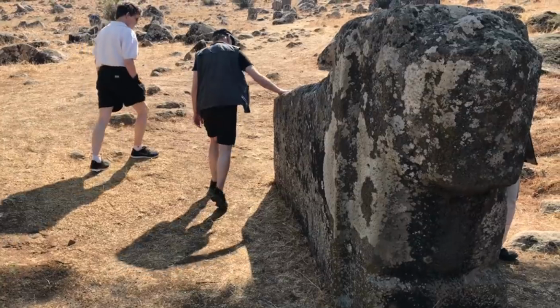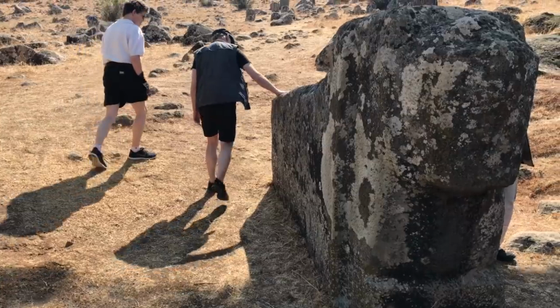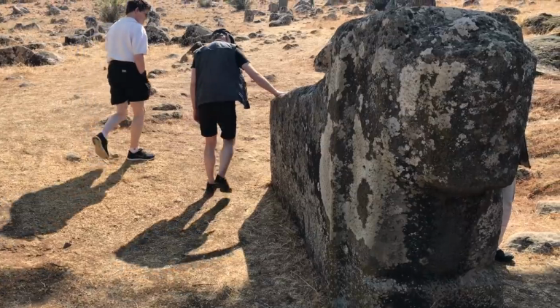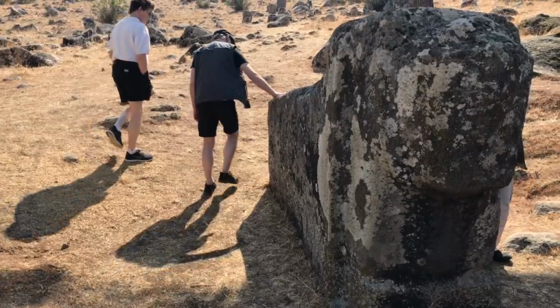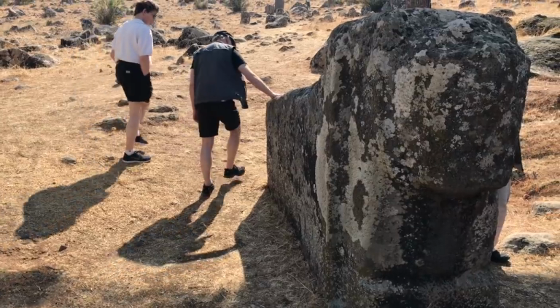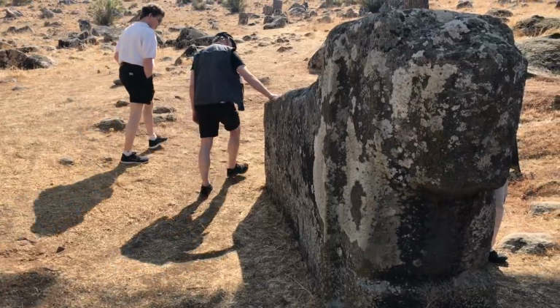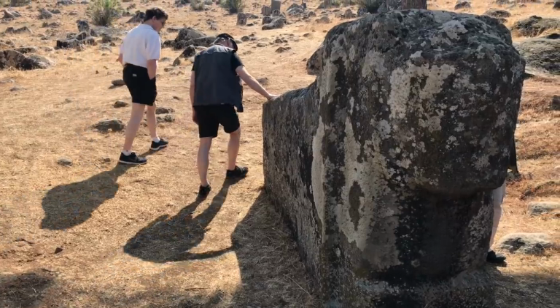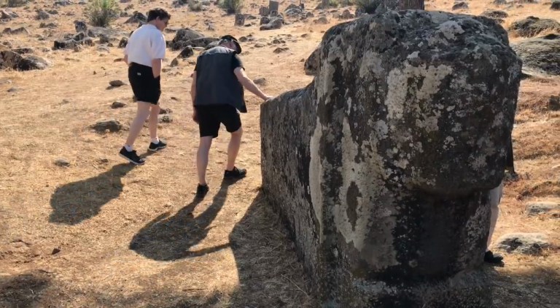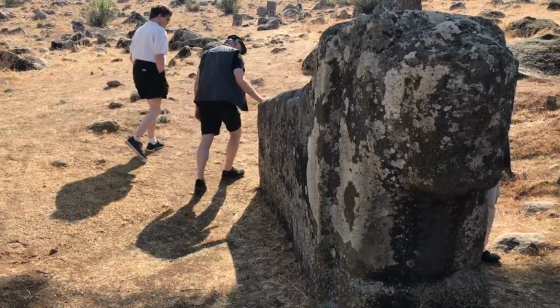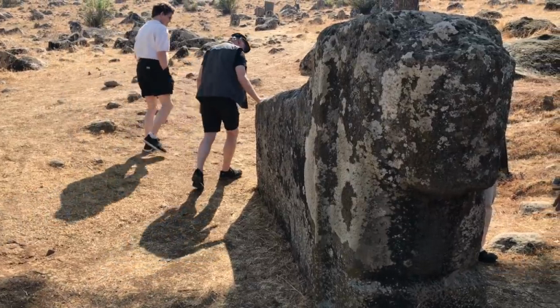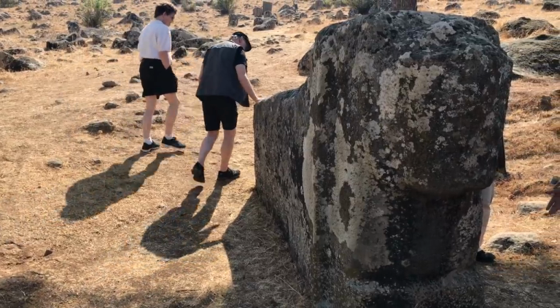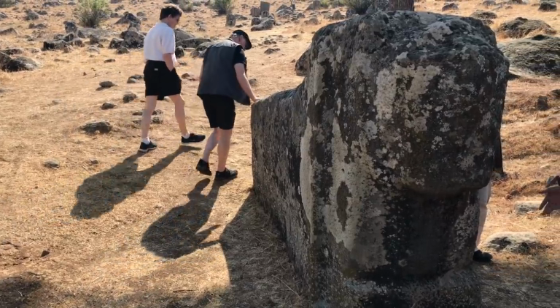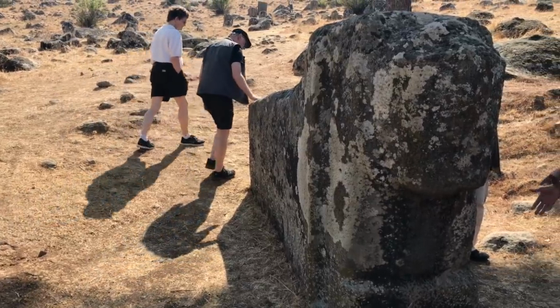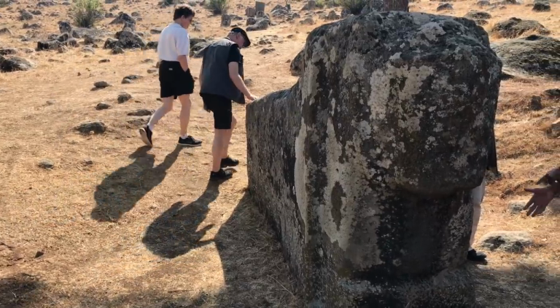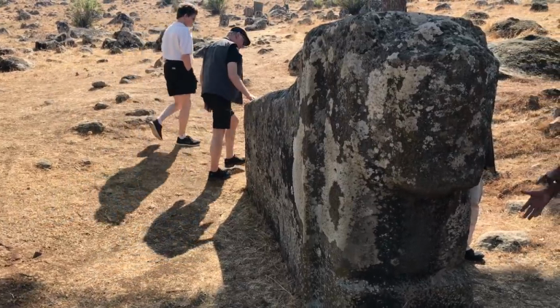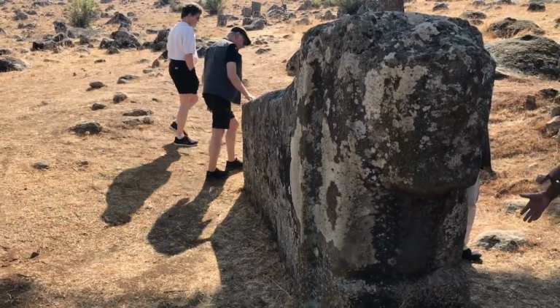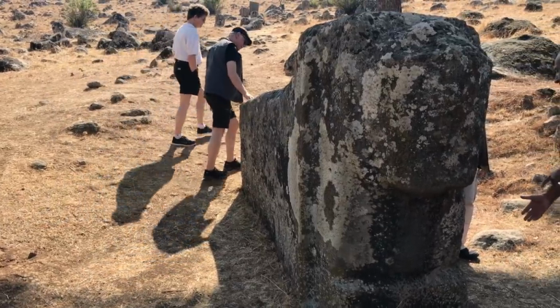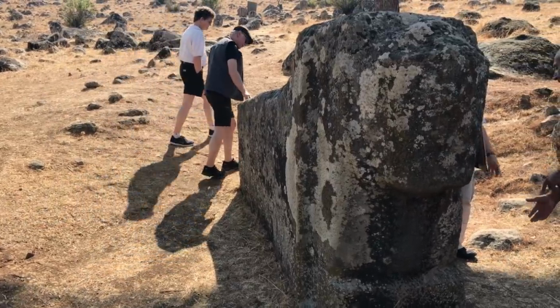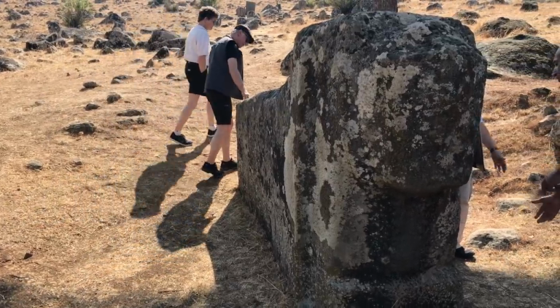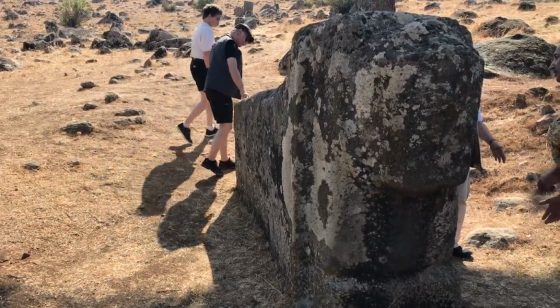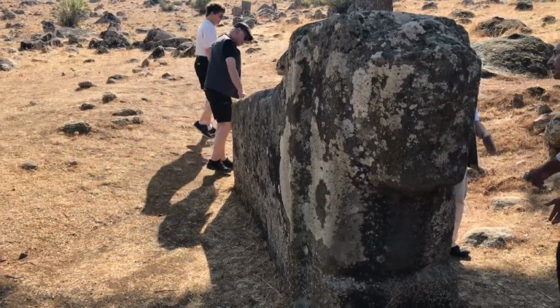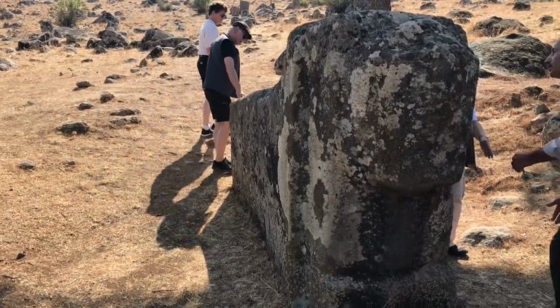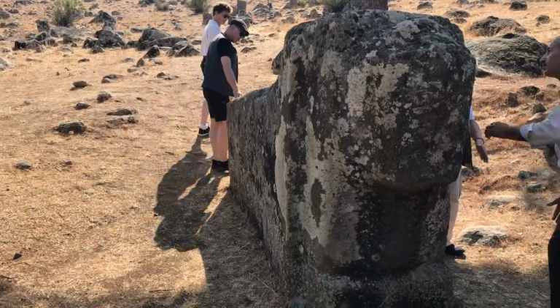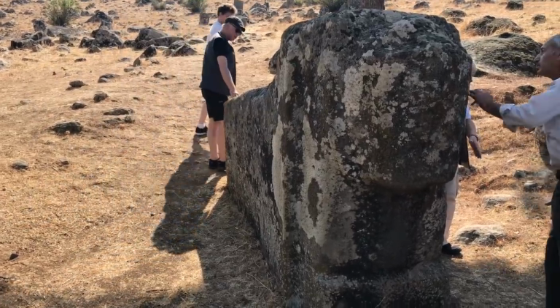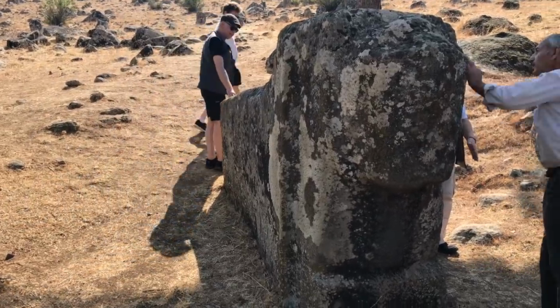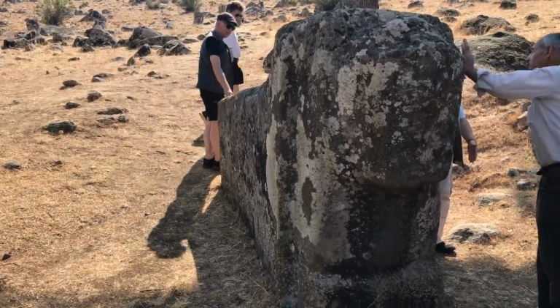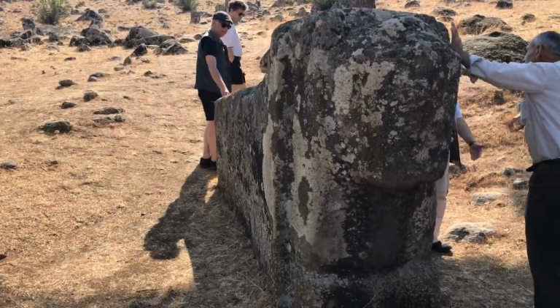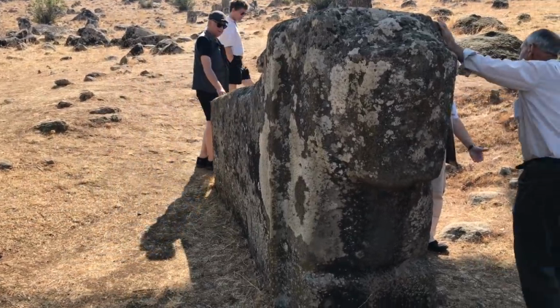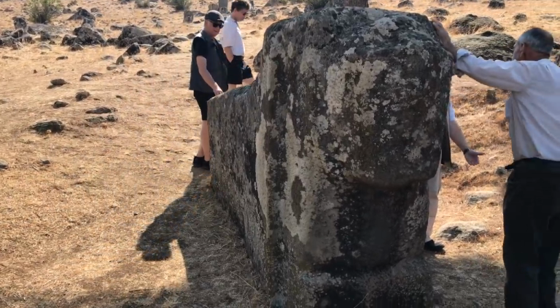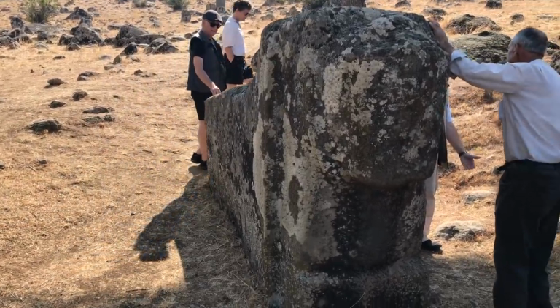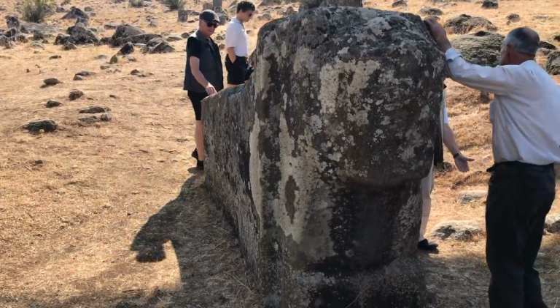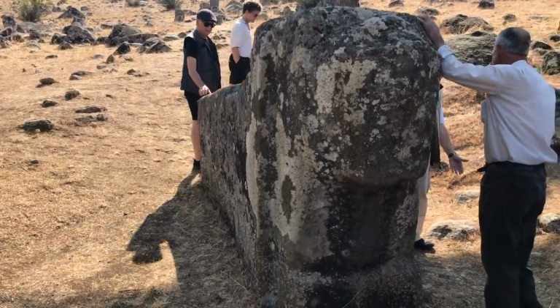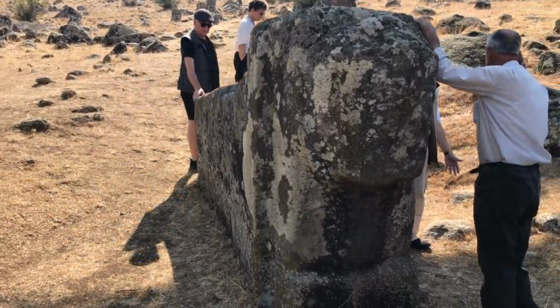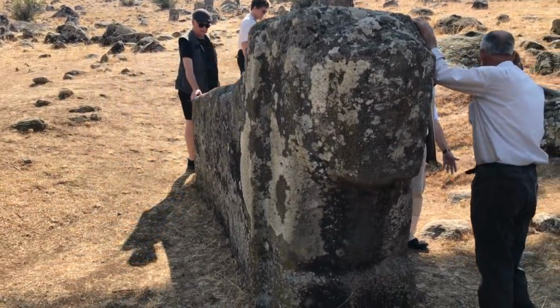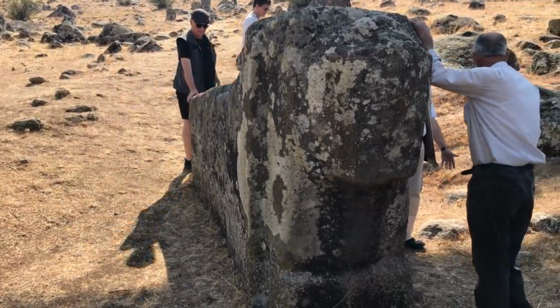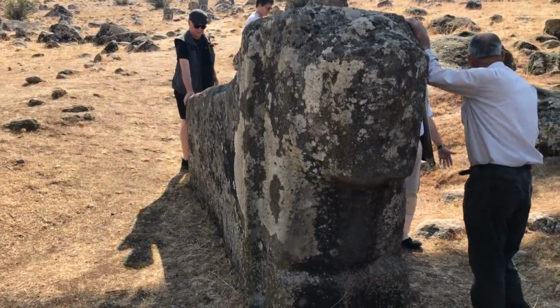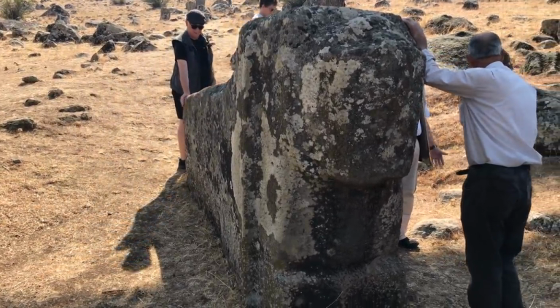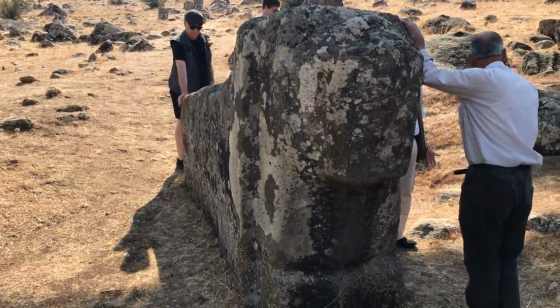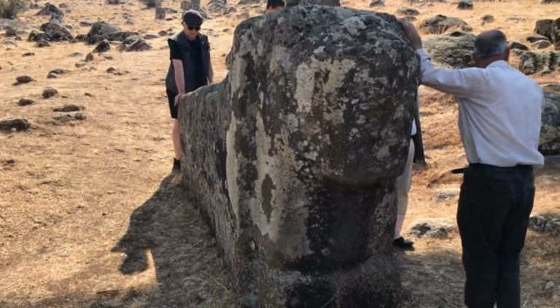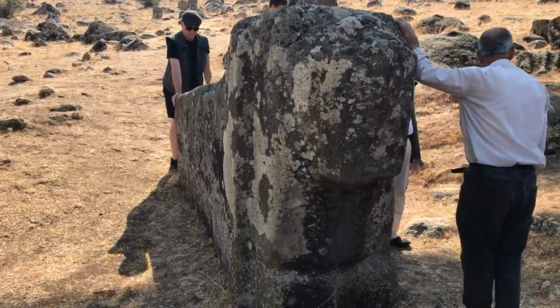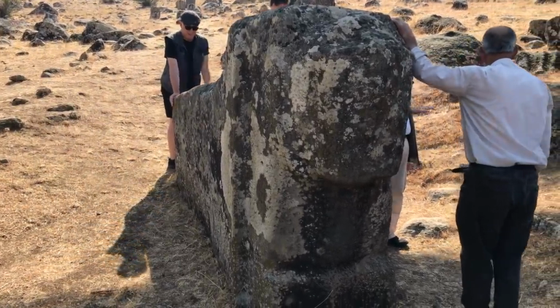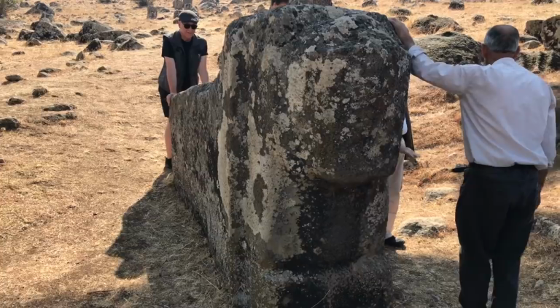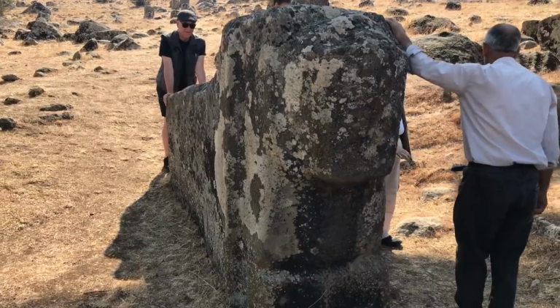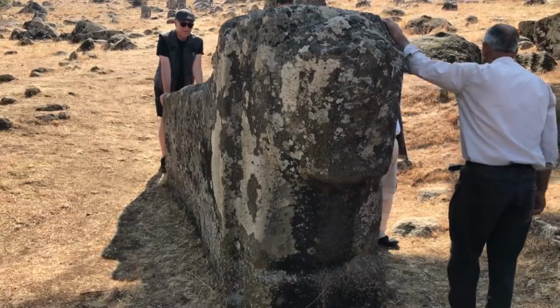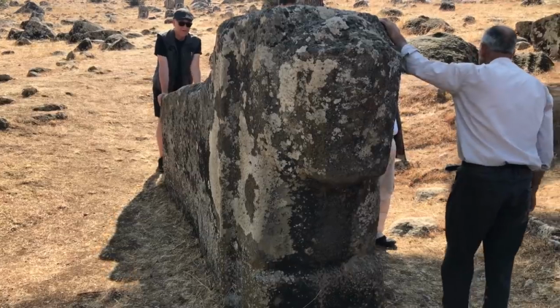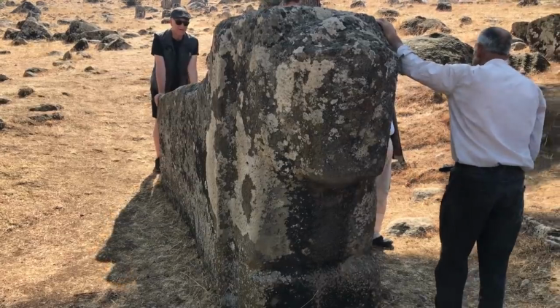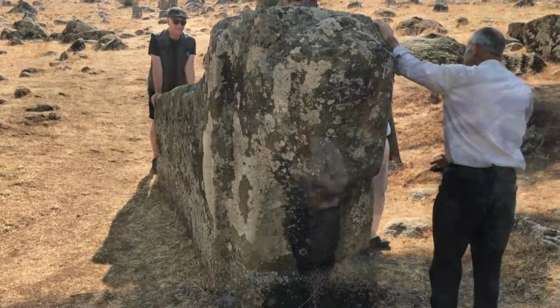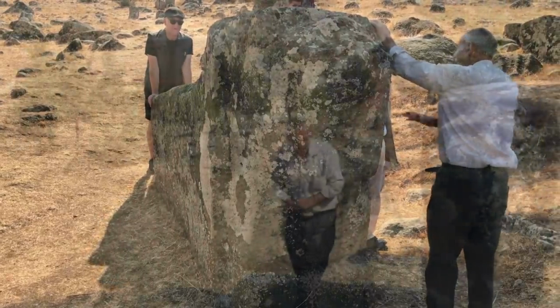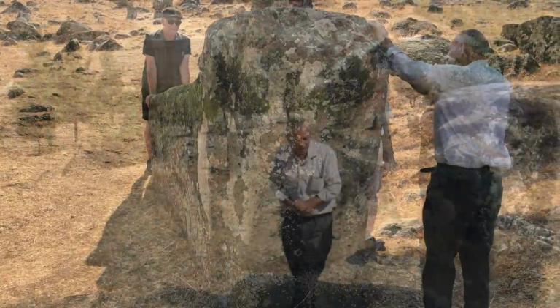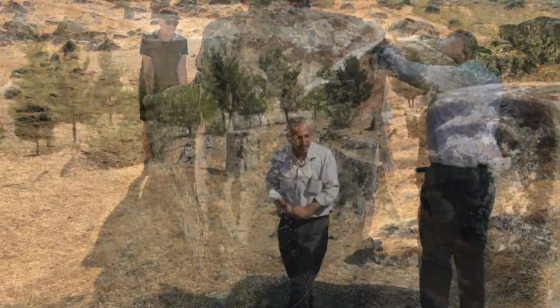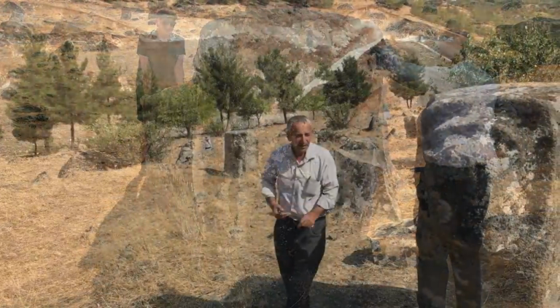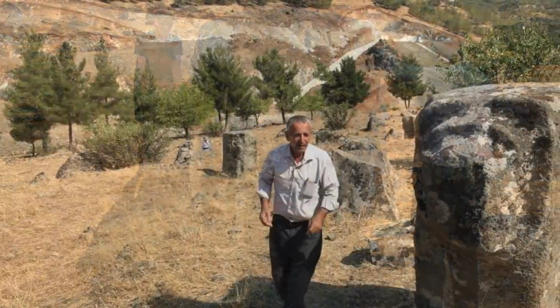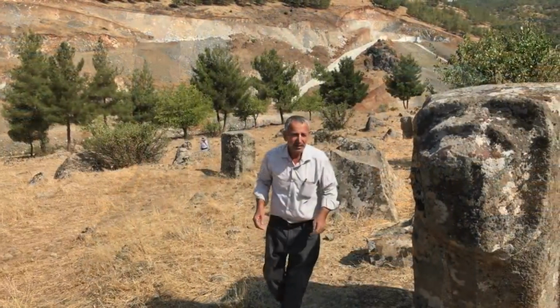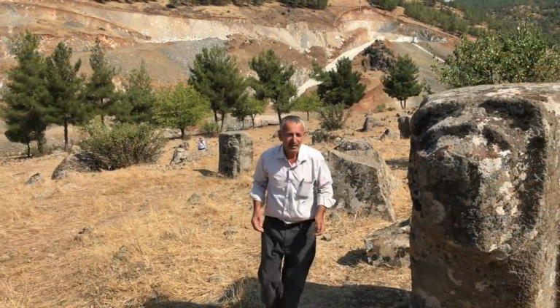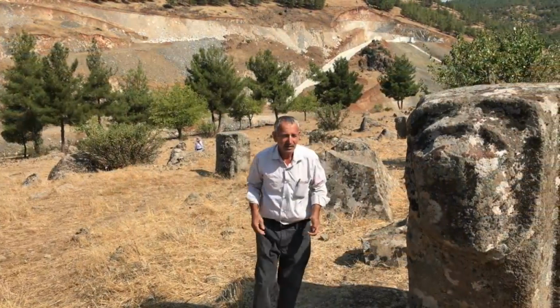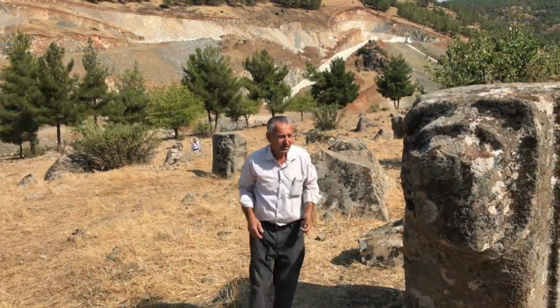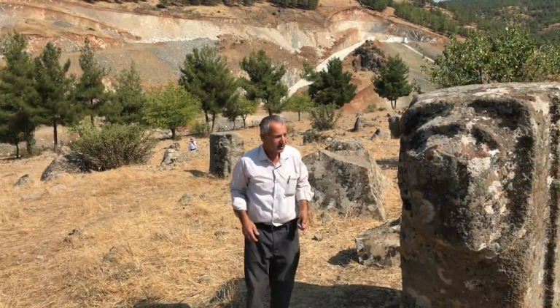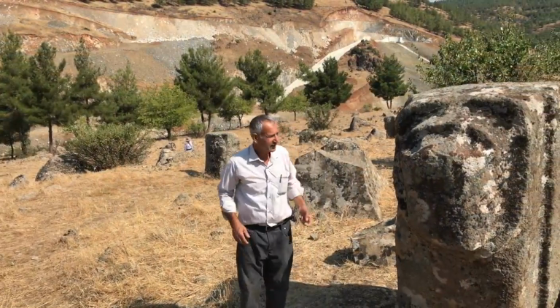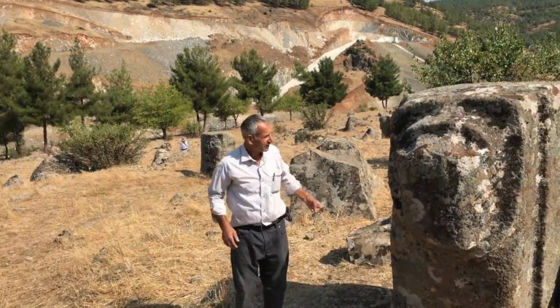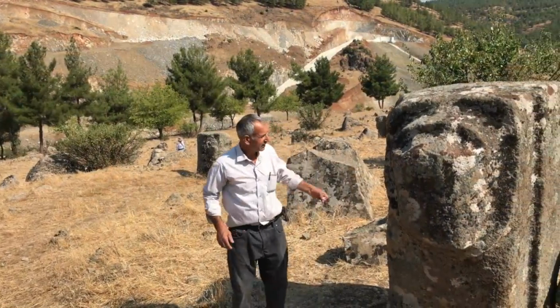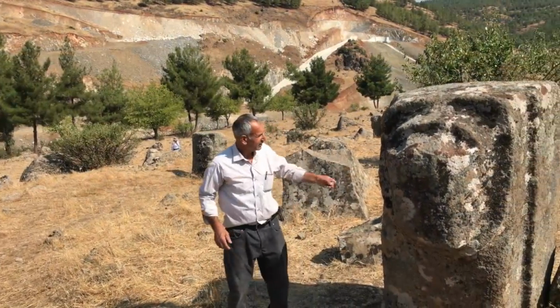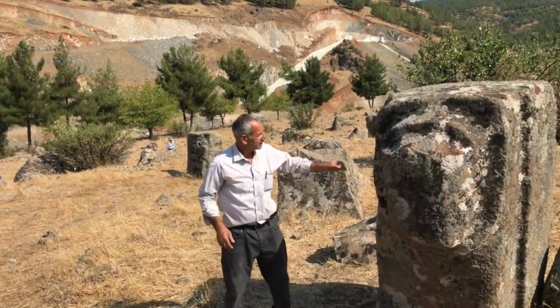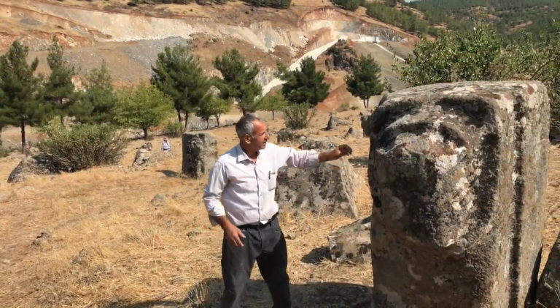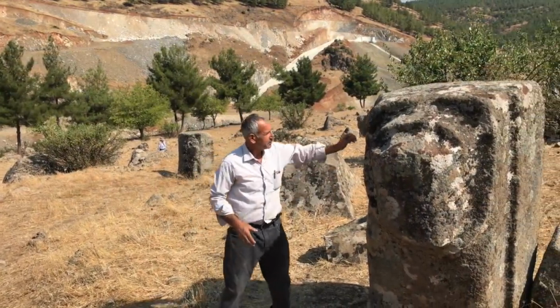Next it was to a quarry where large figures, such as this lion, were roughly hewn before being moved to other sites.